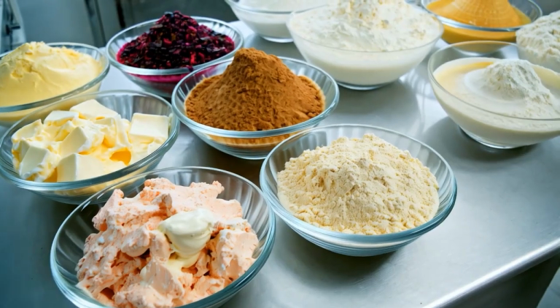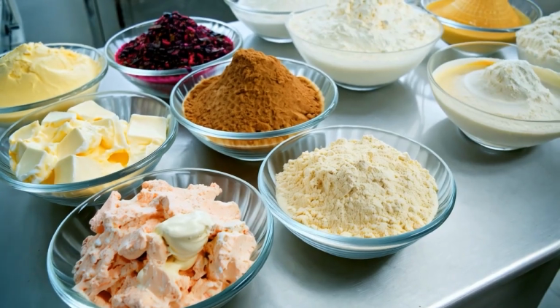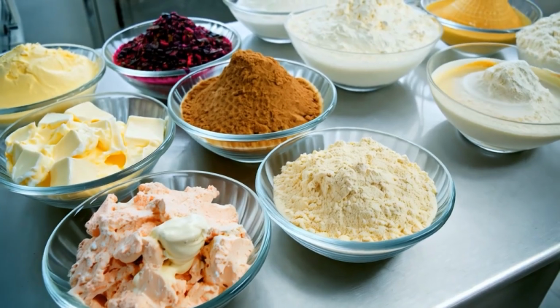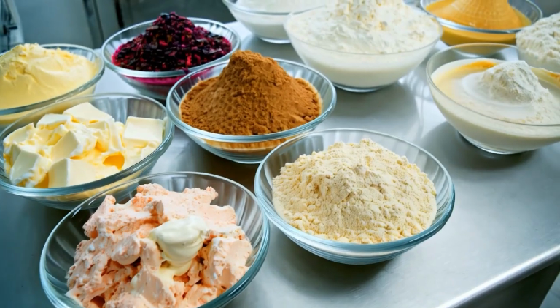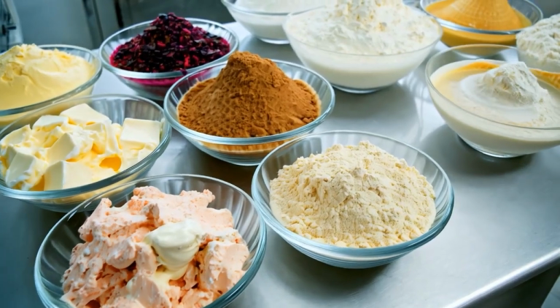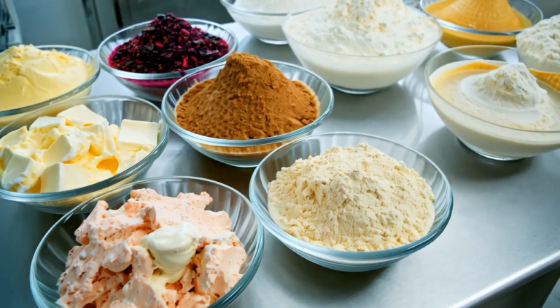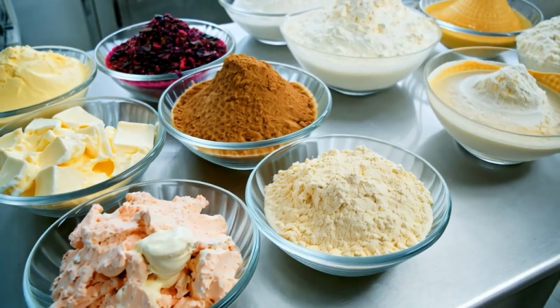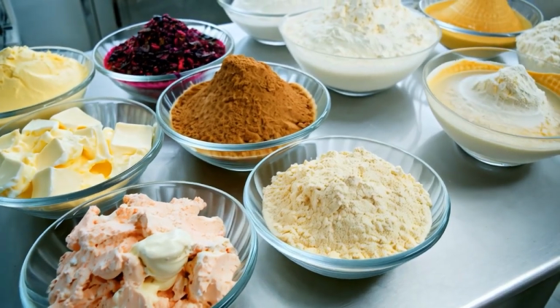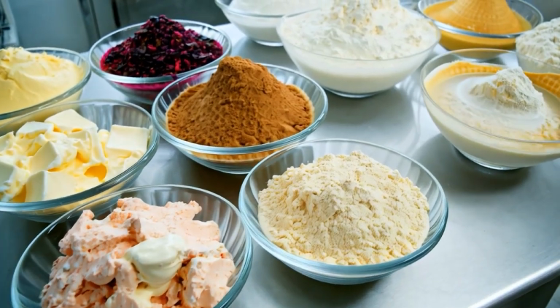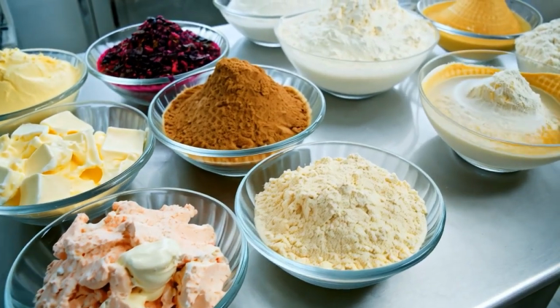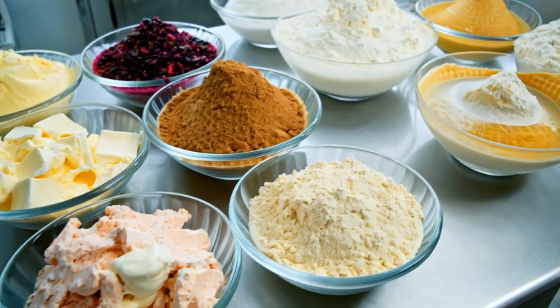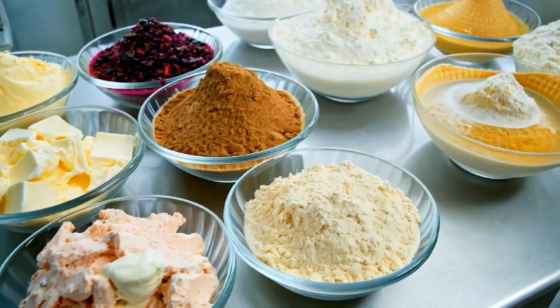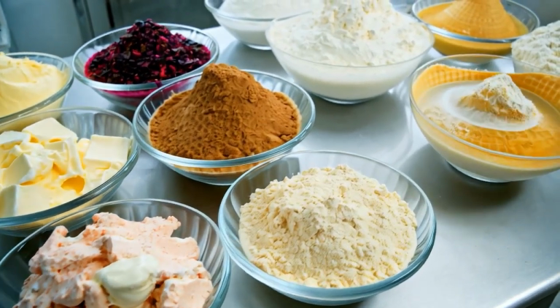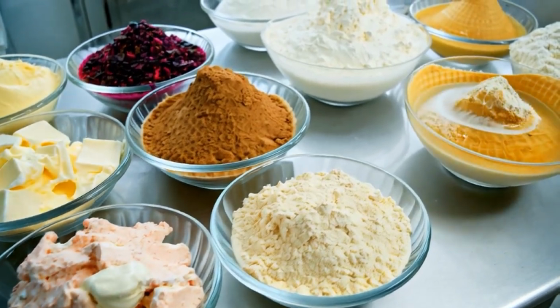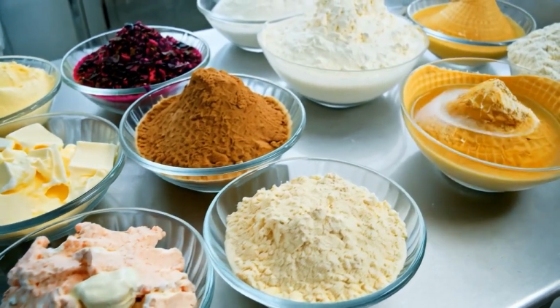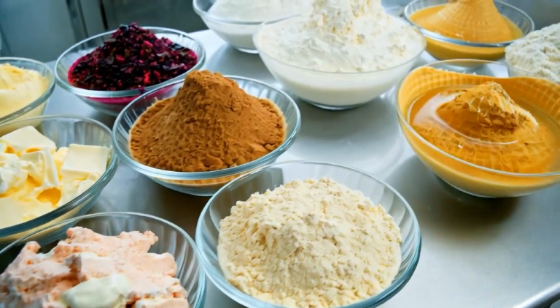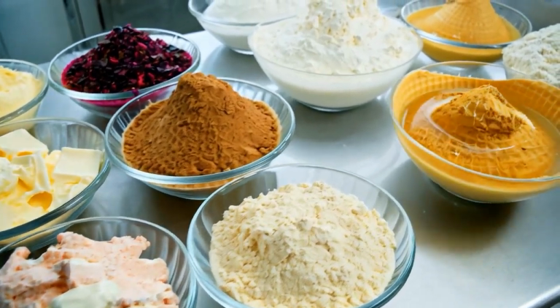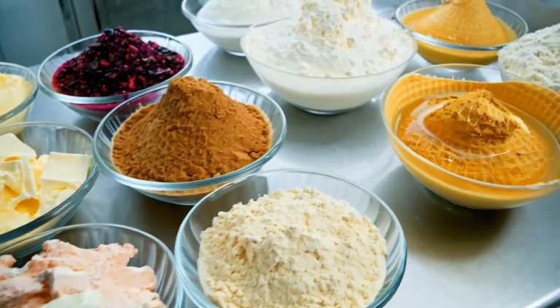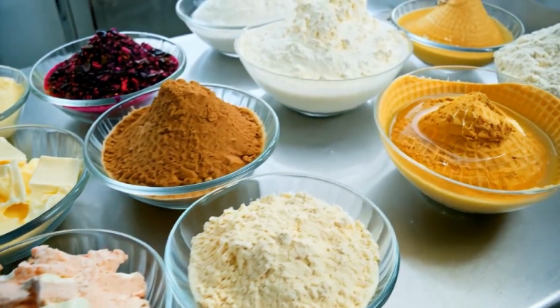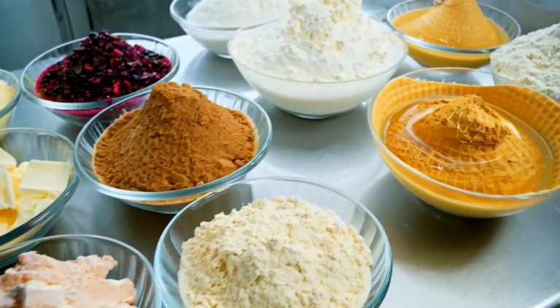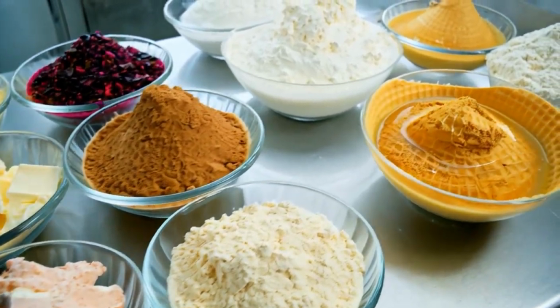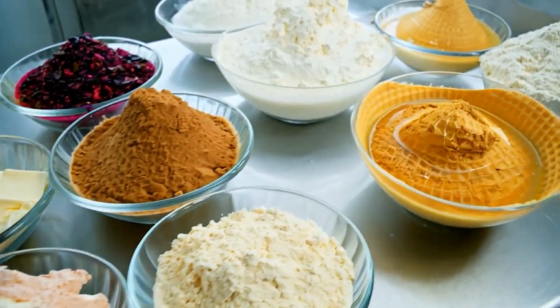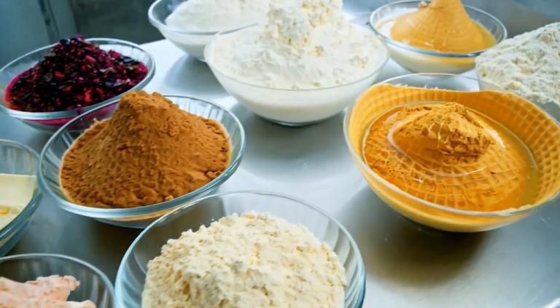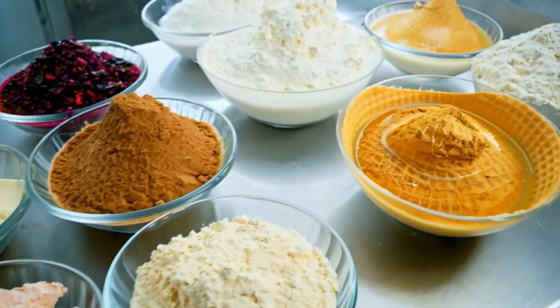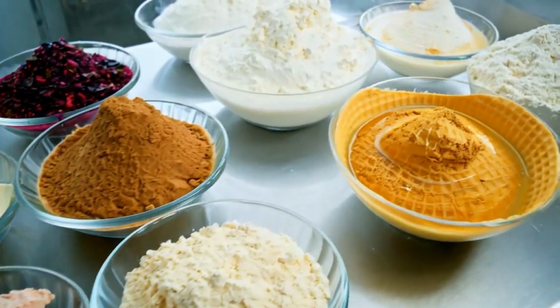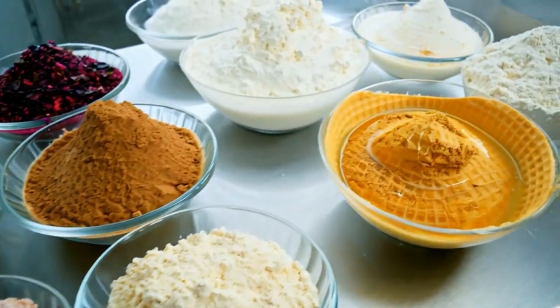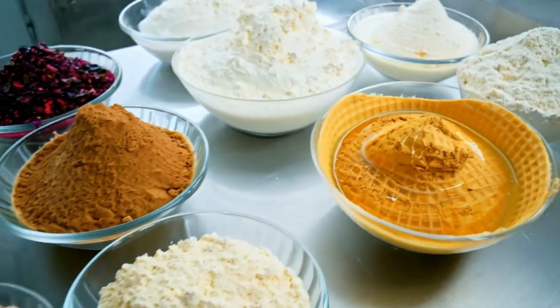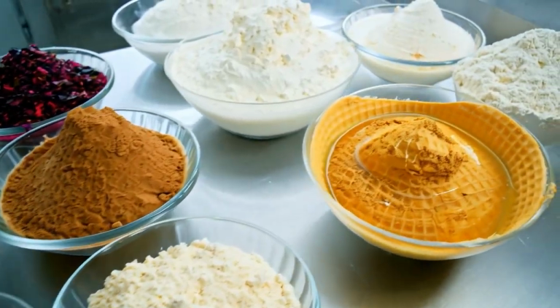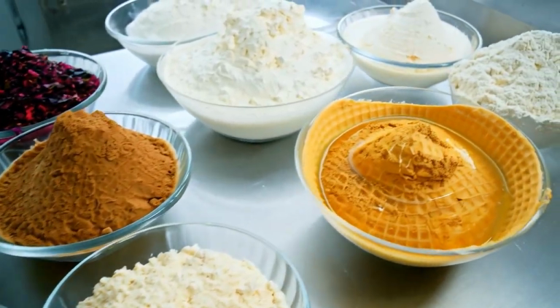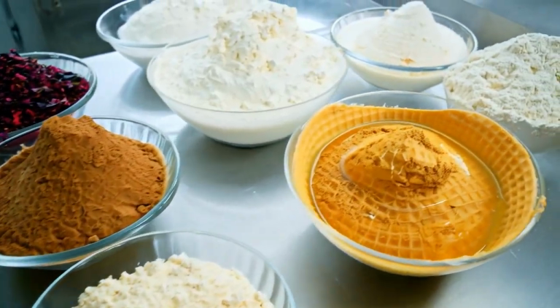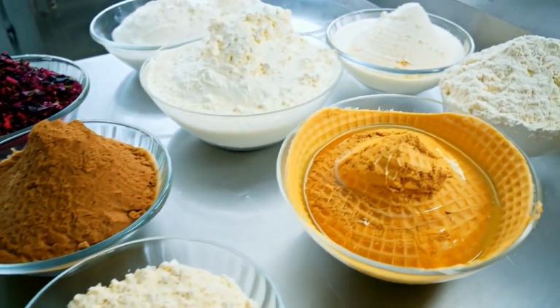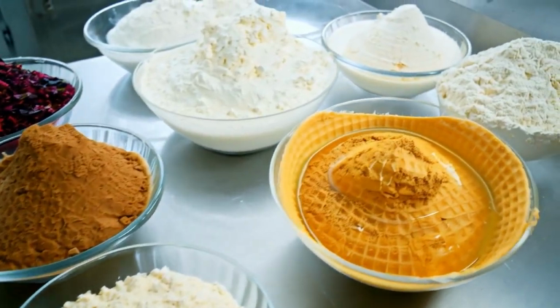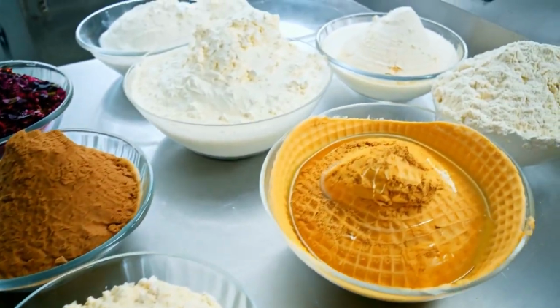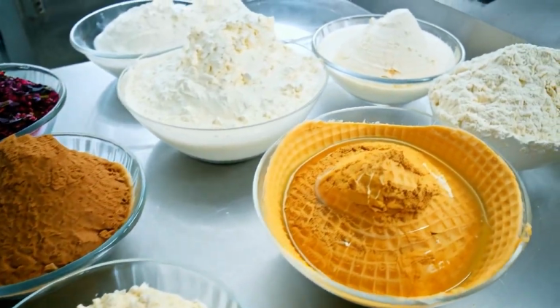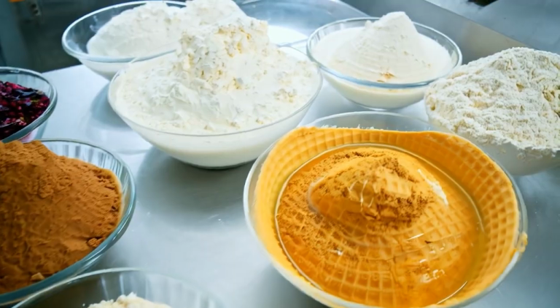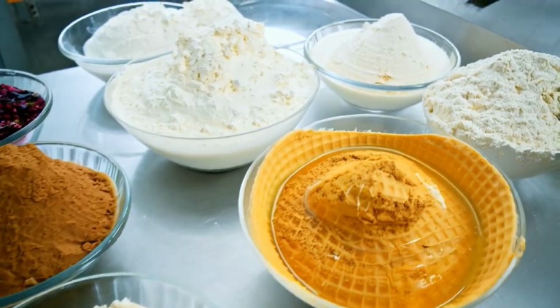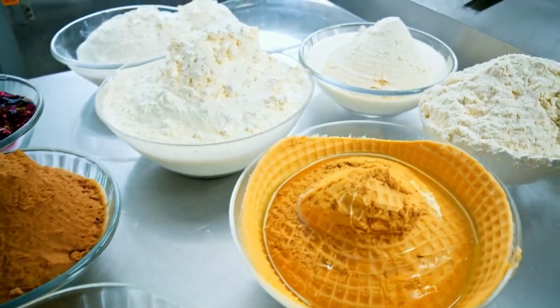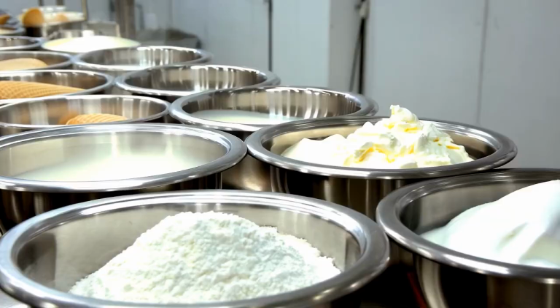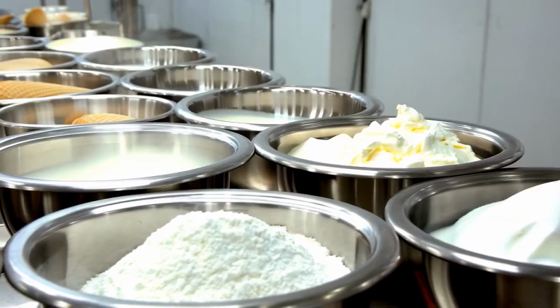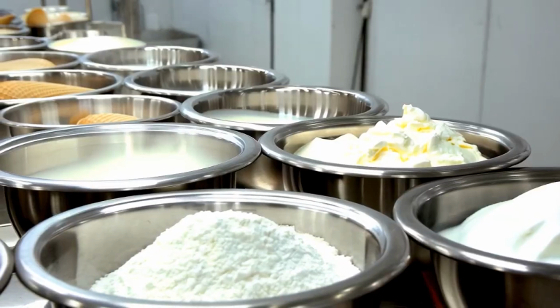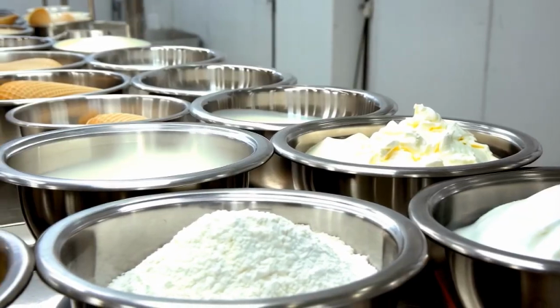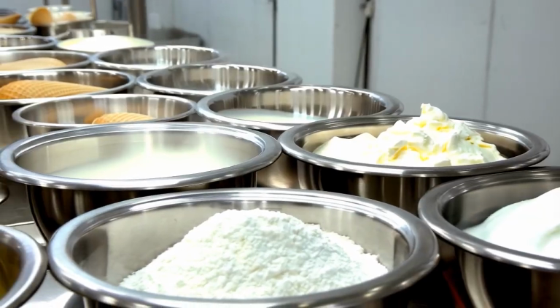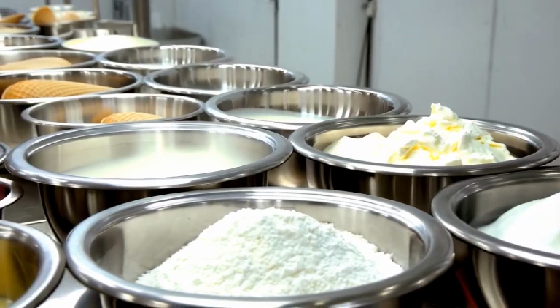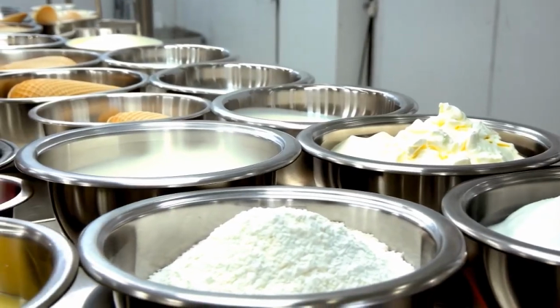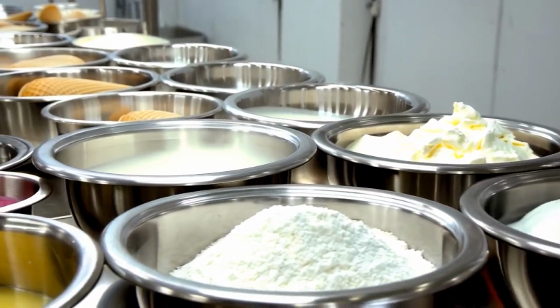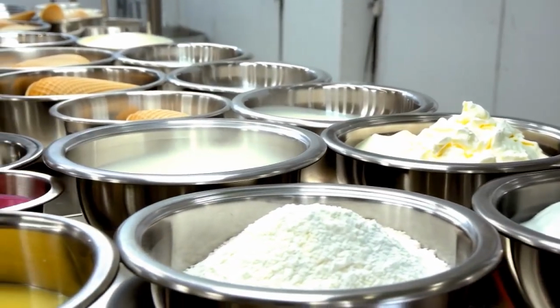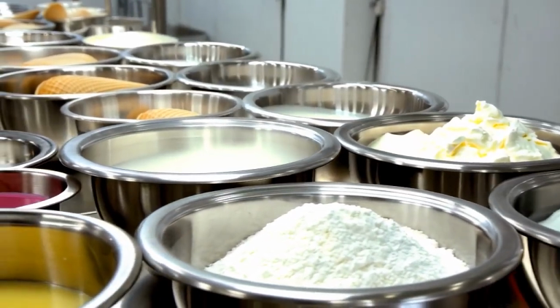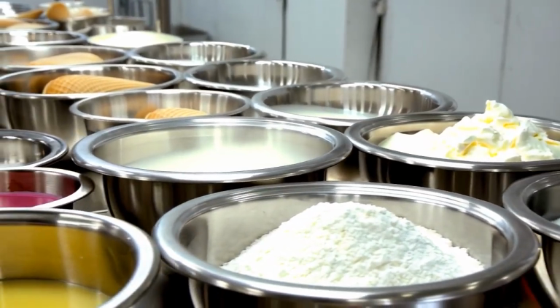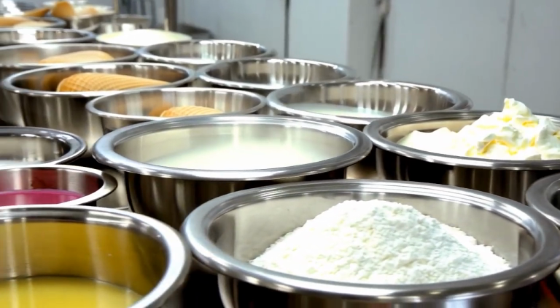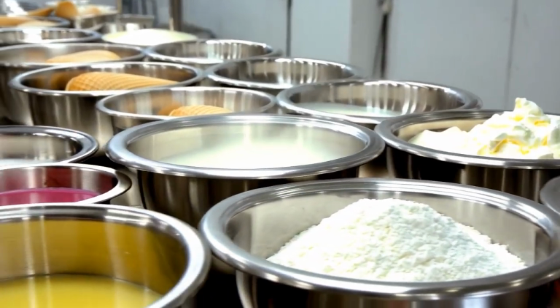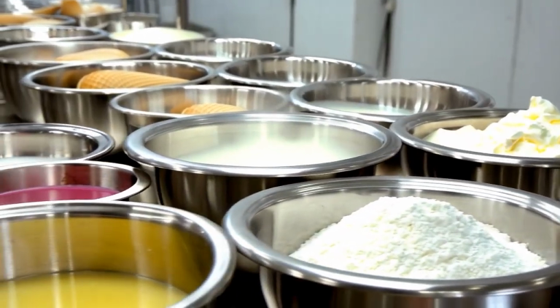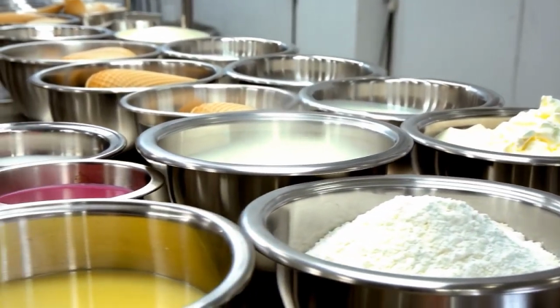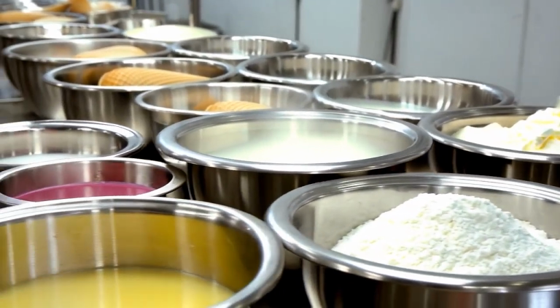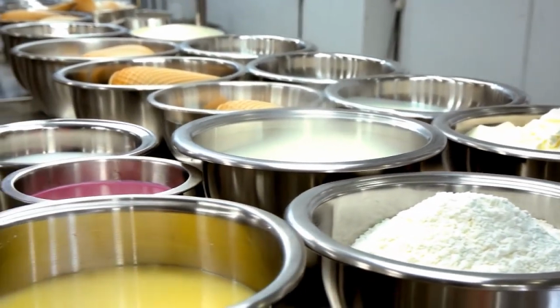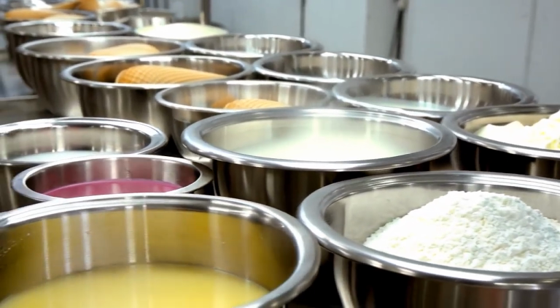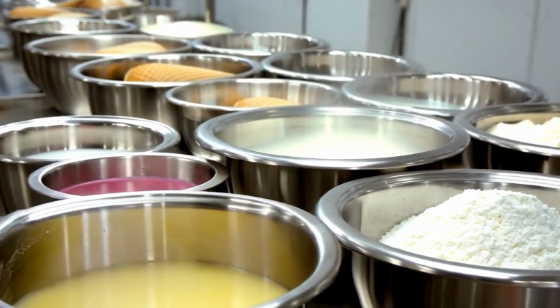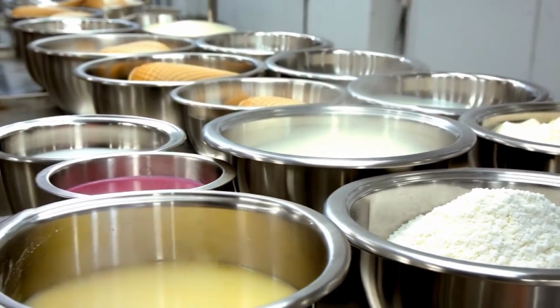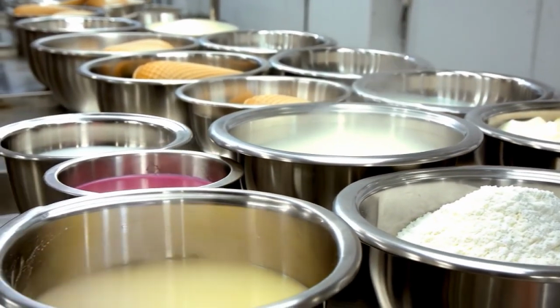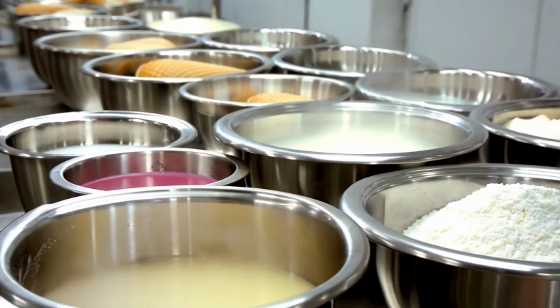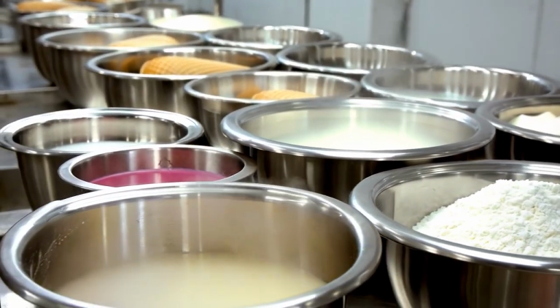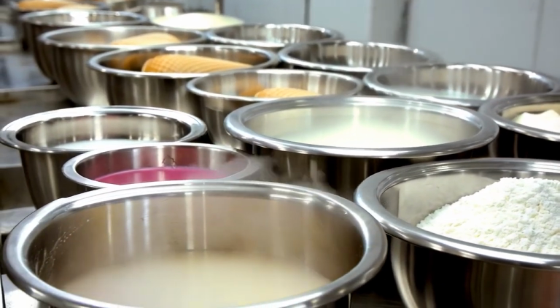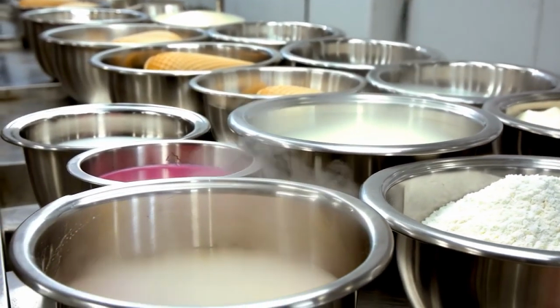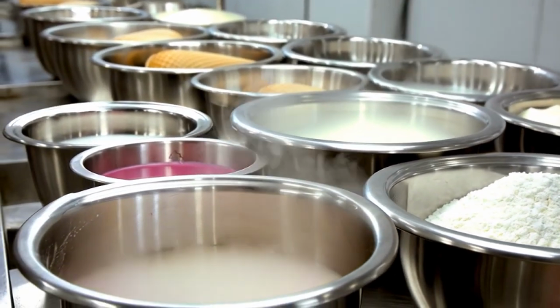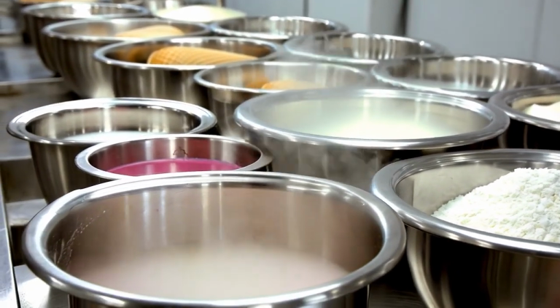The cone mixture consists of flour, sugar, water, vegetable oil, eggs depending on recipe, and flavorings for aroma.